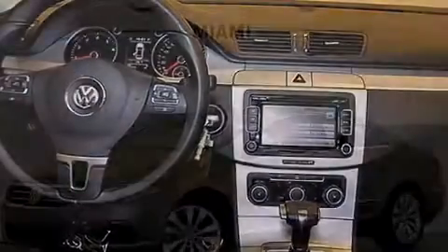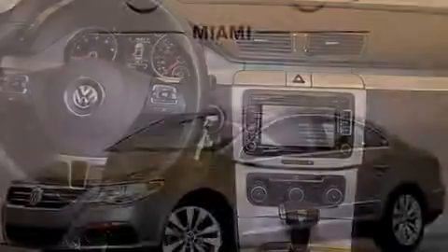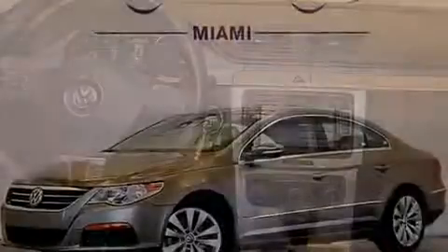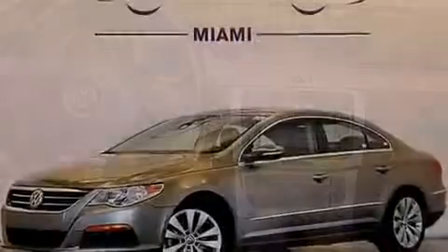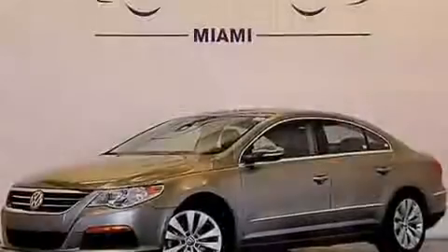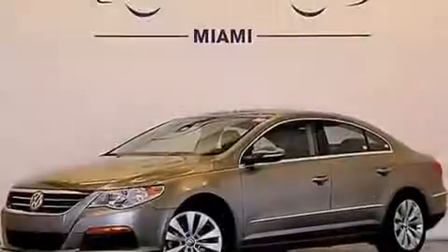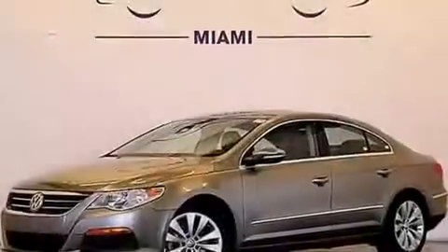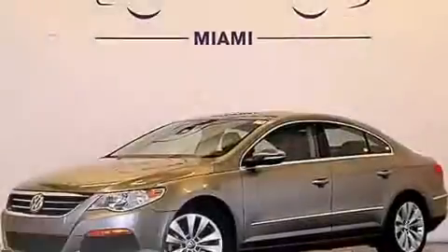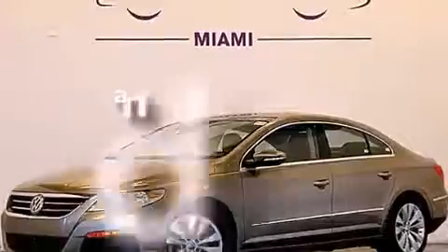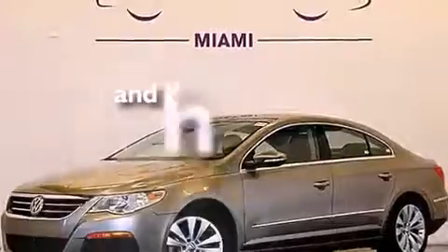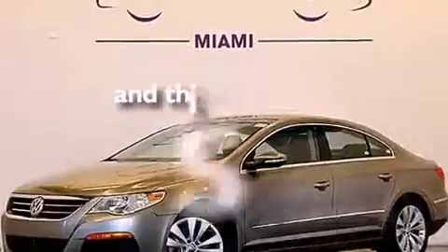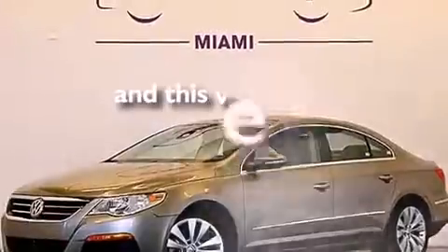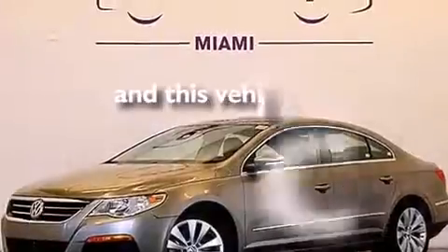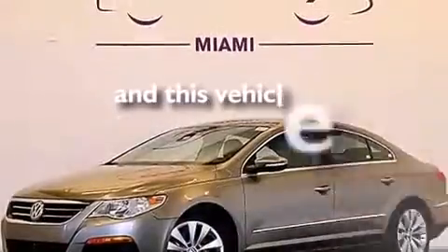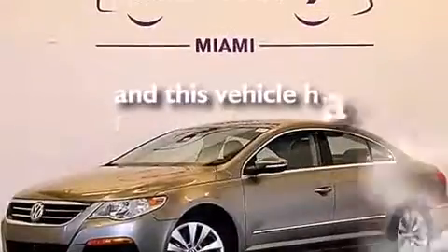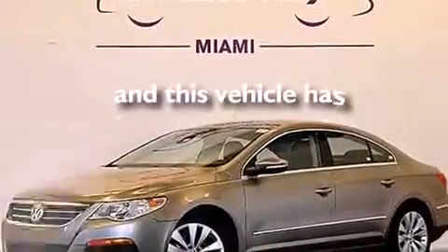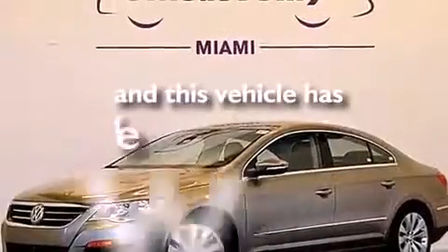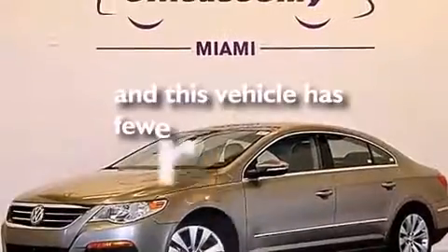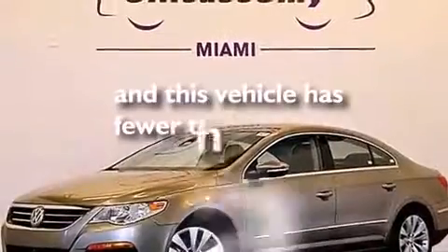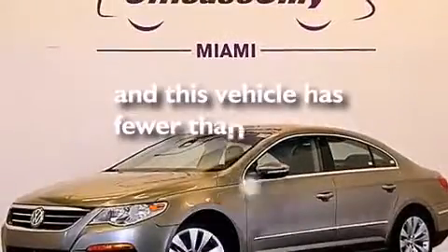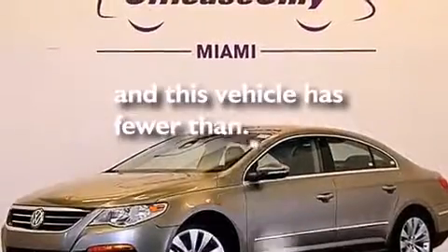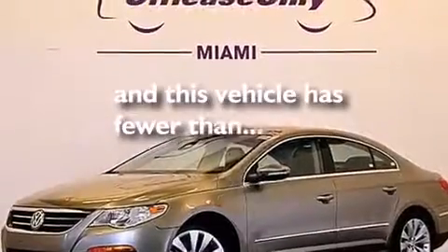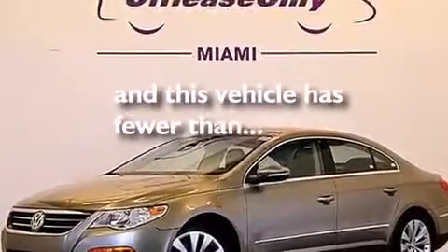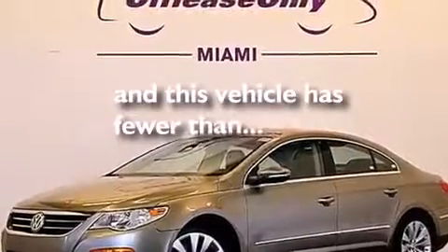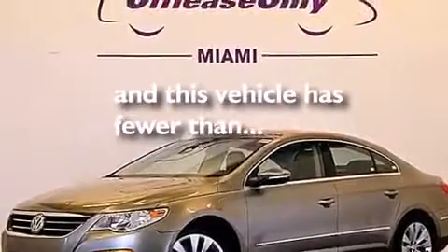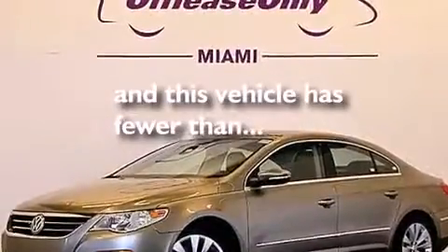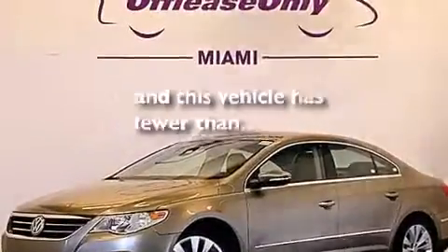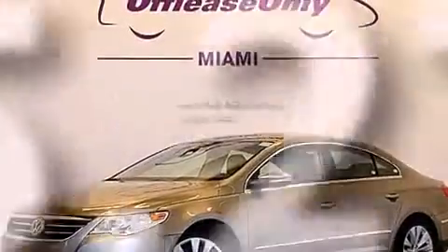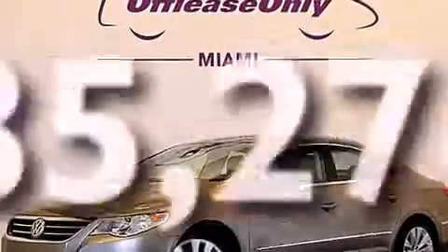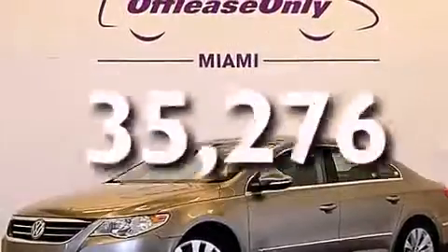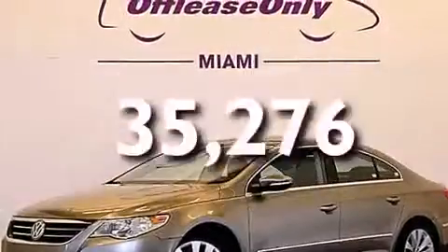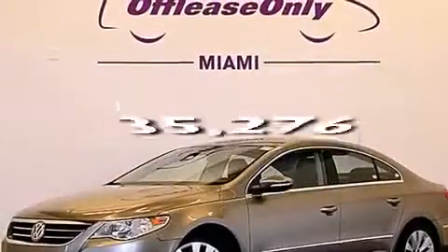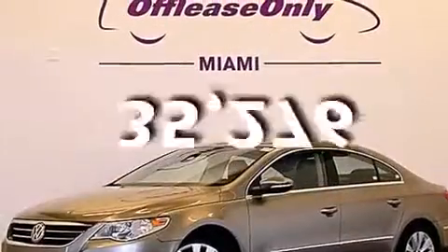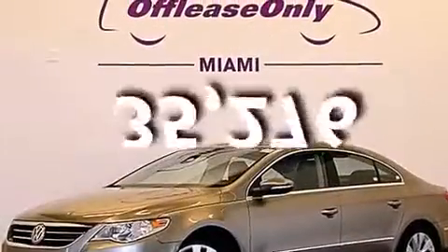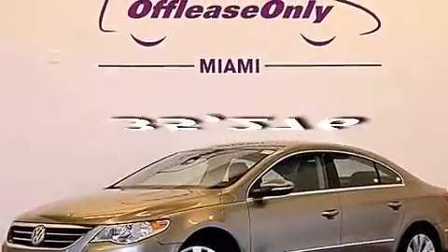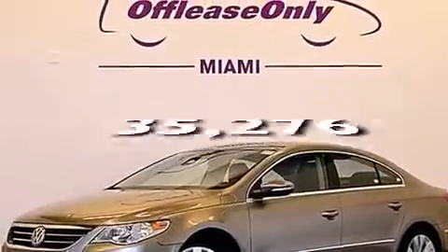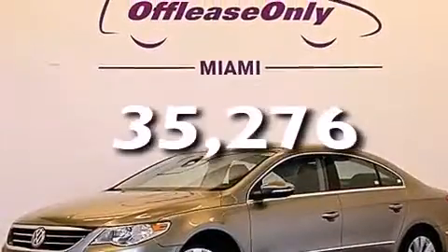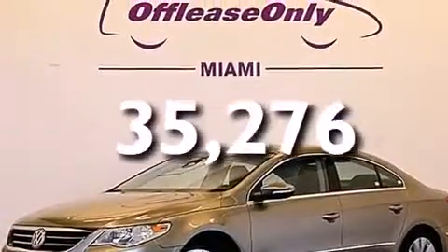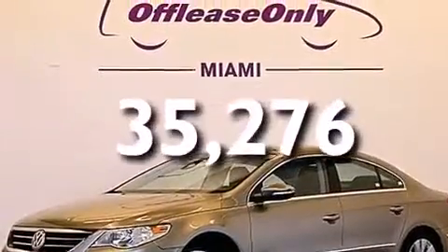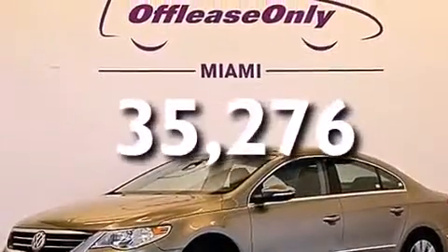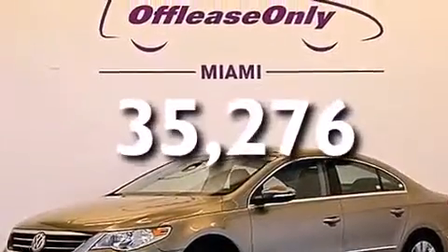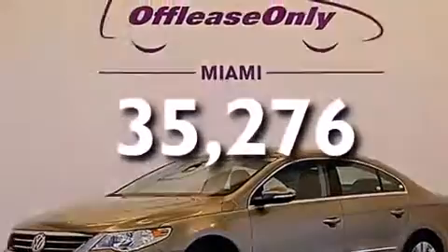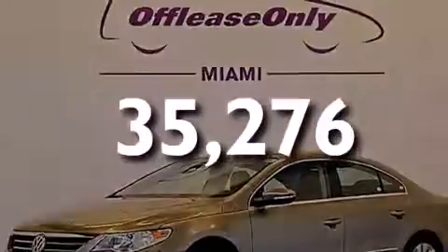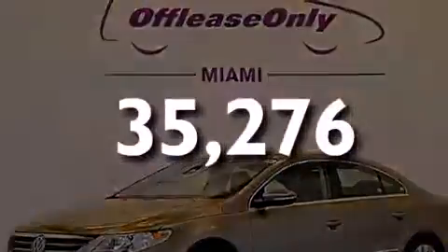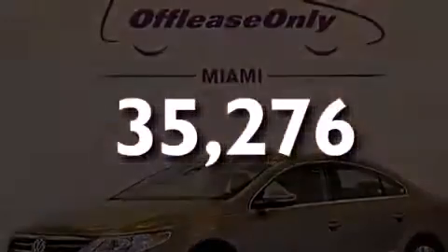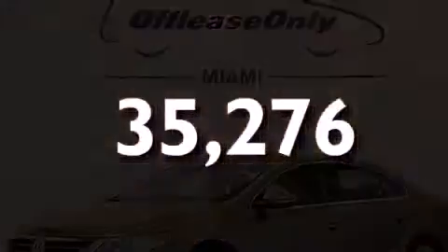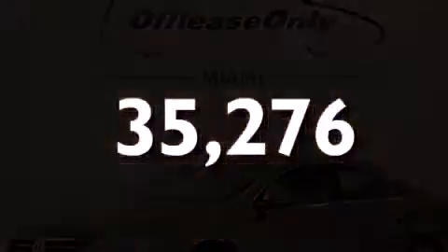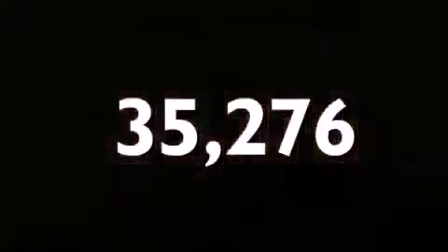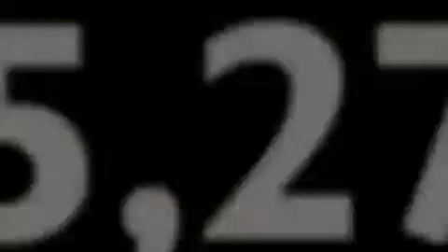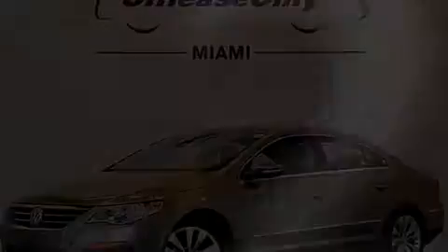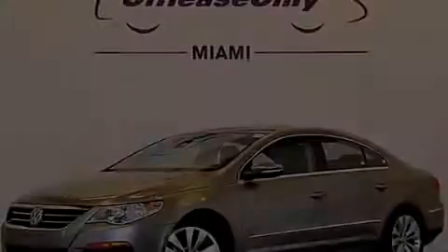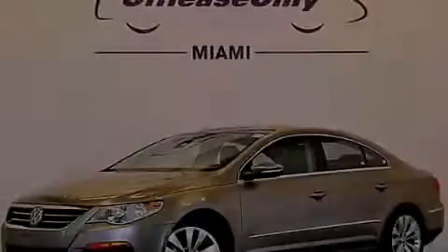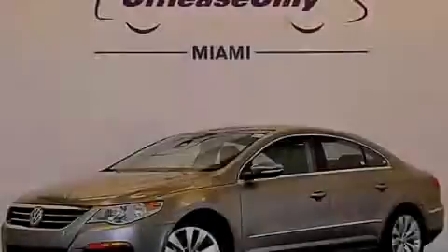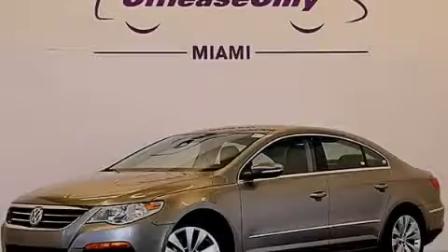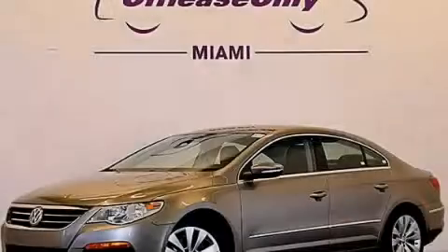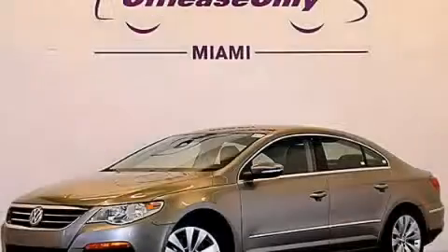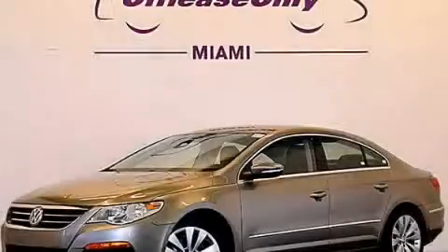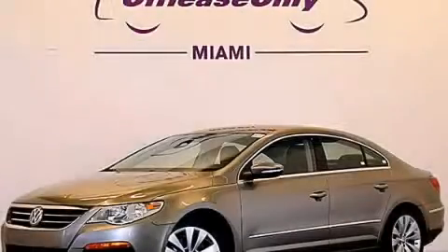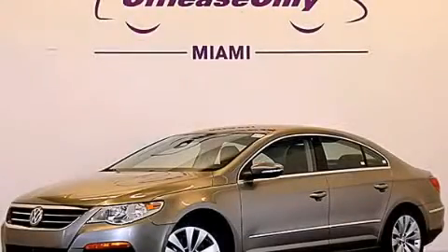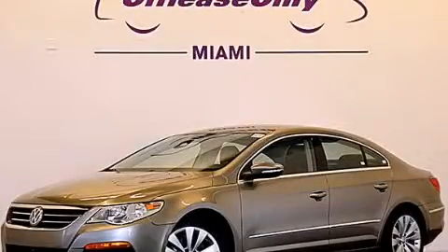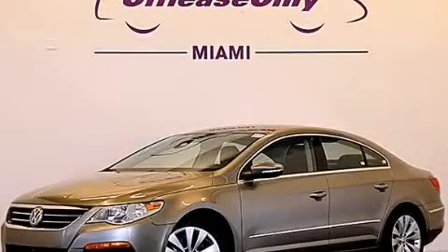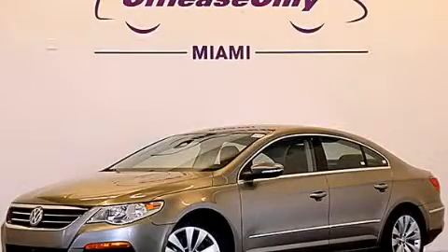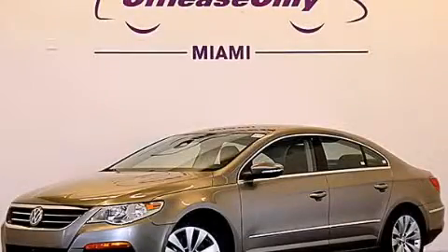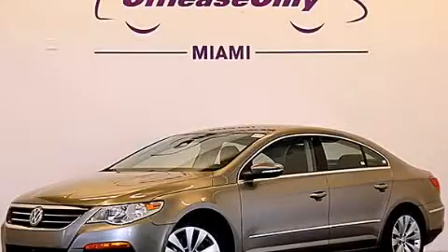This vehicle has fewer than 36,000 miles on the odometer. Please call today to reserve this vehicle for a test drive.